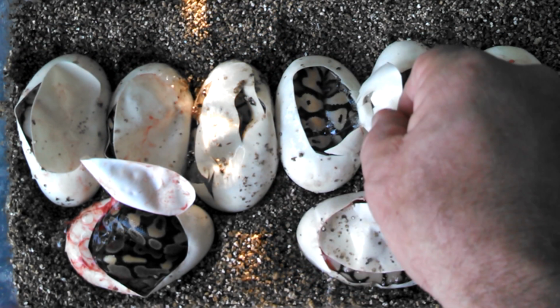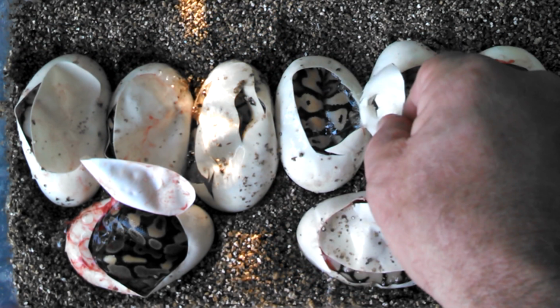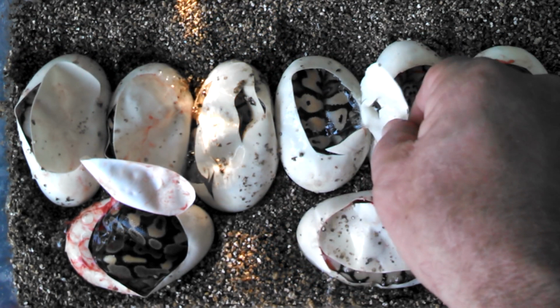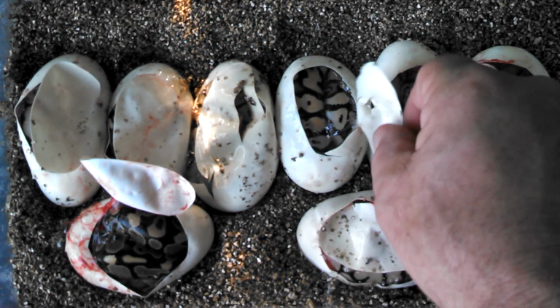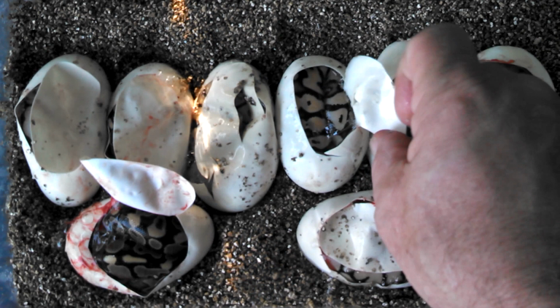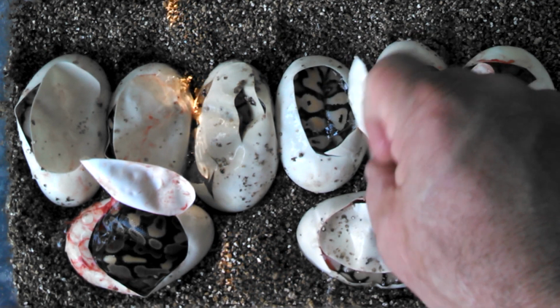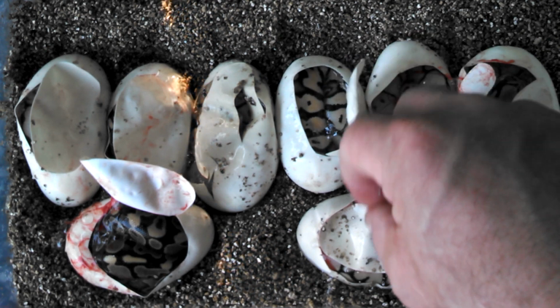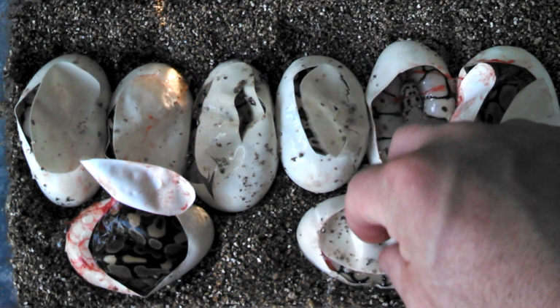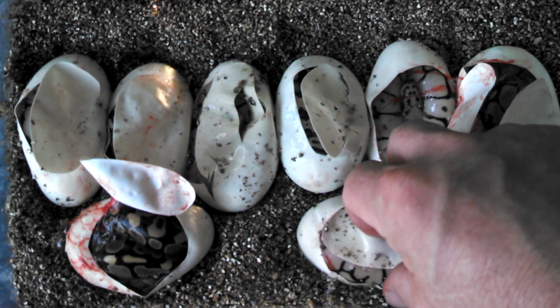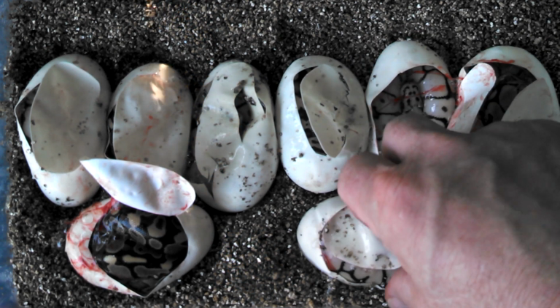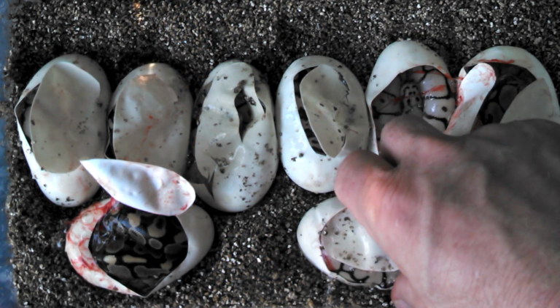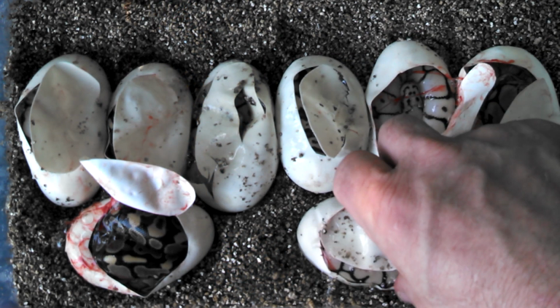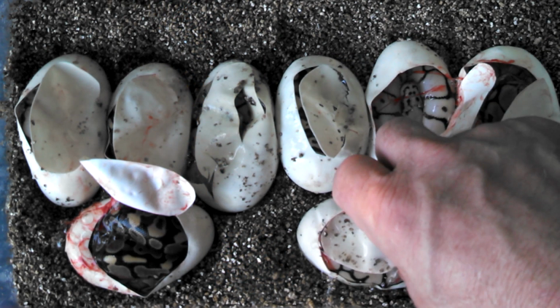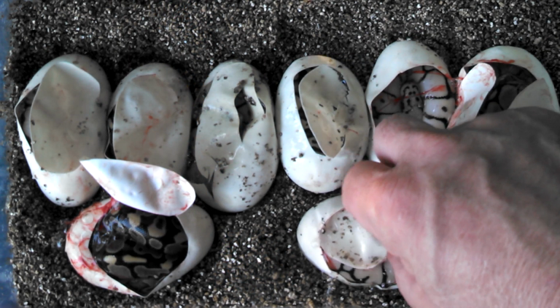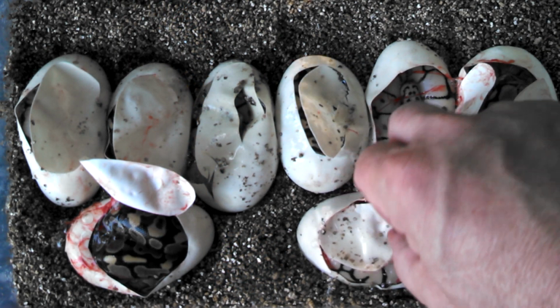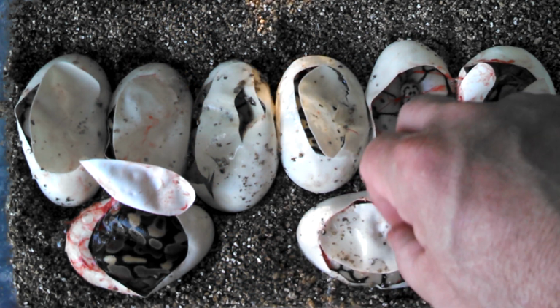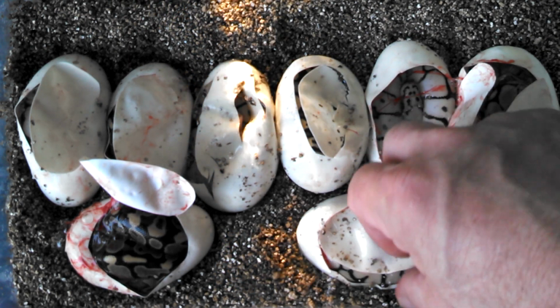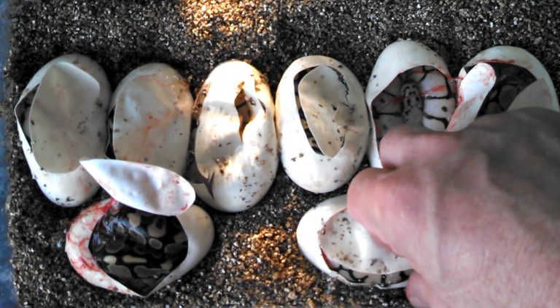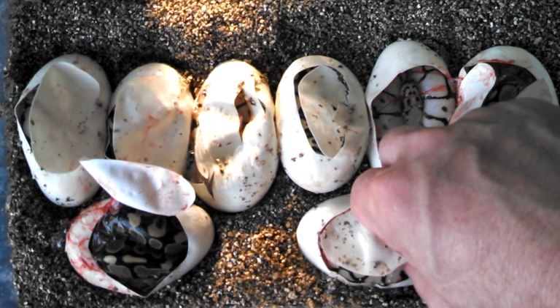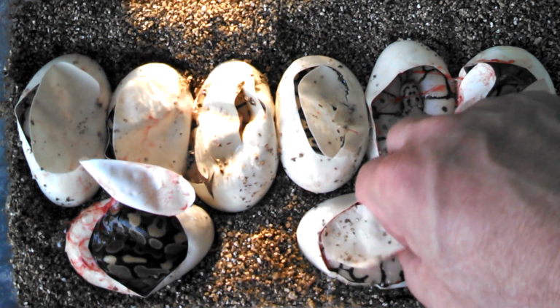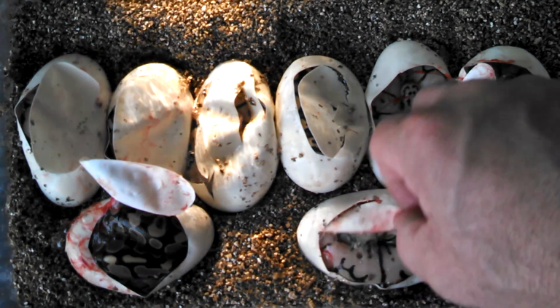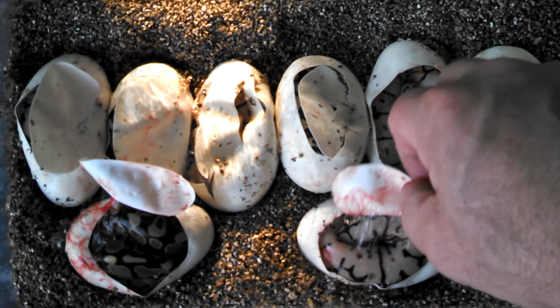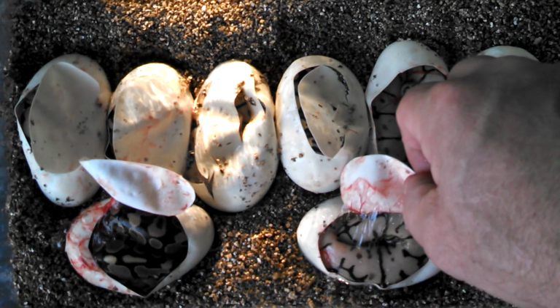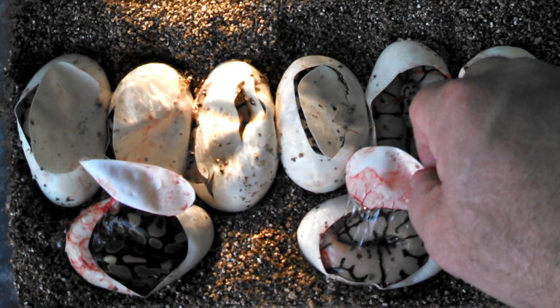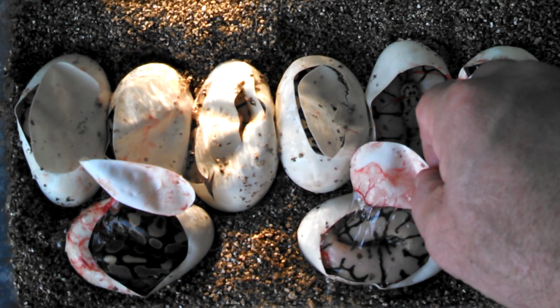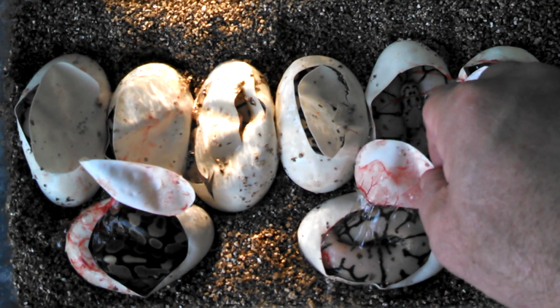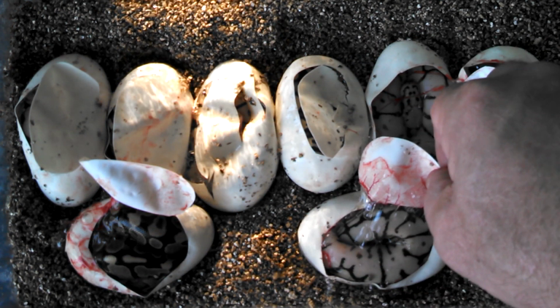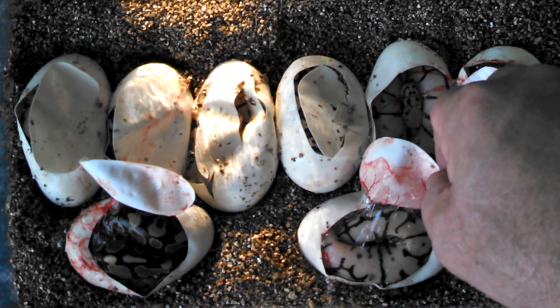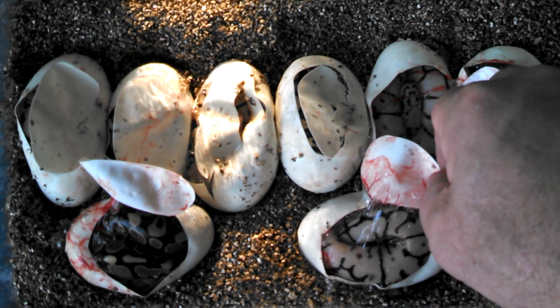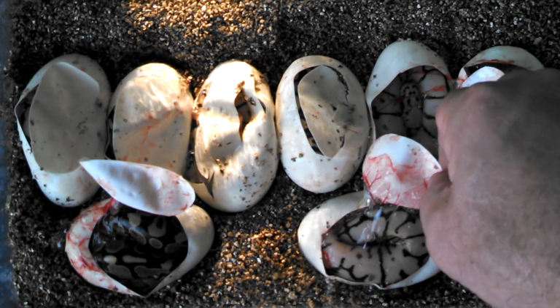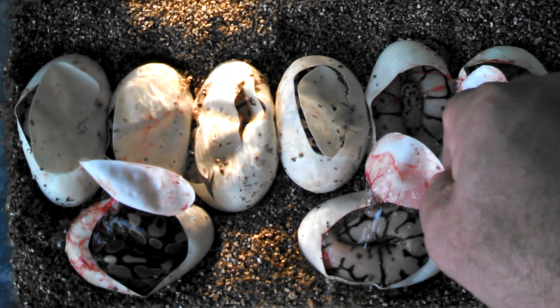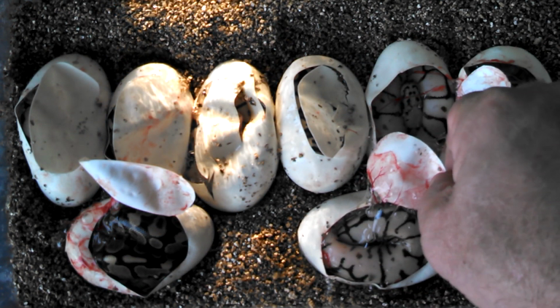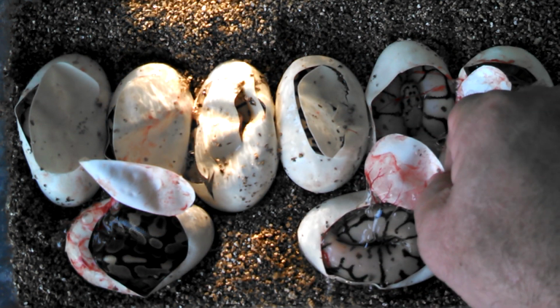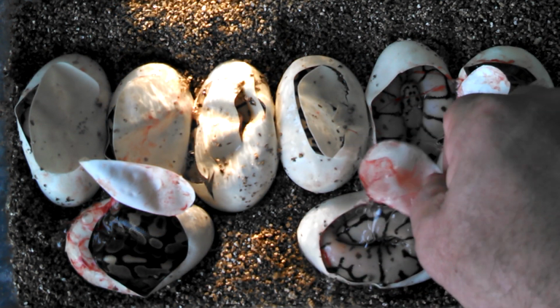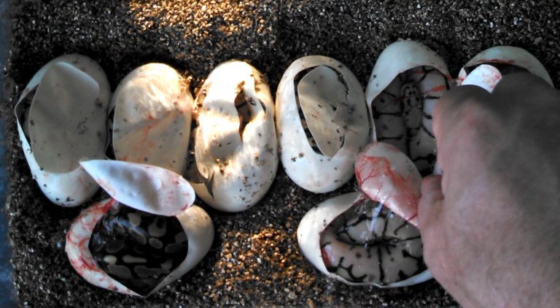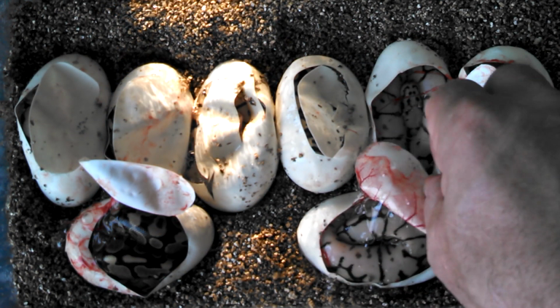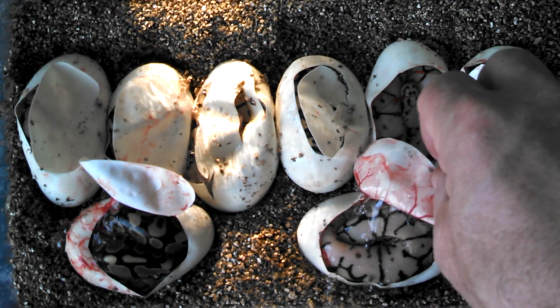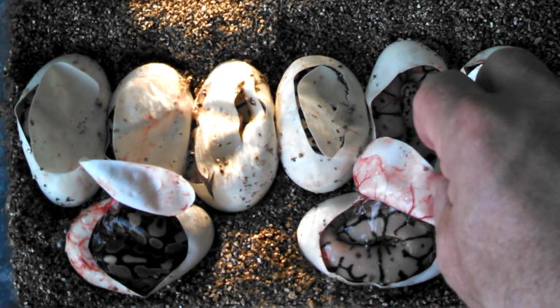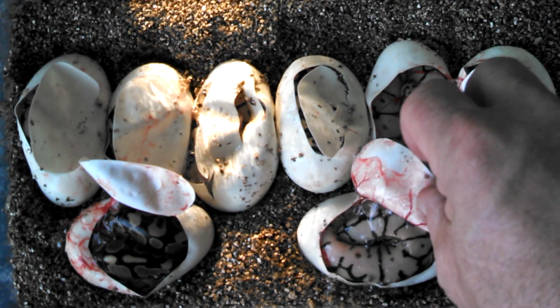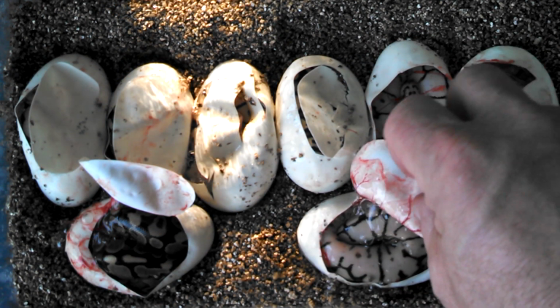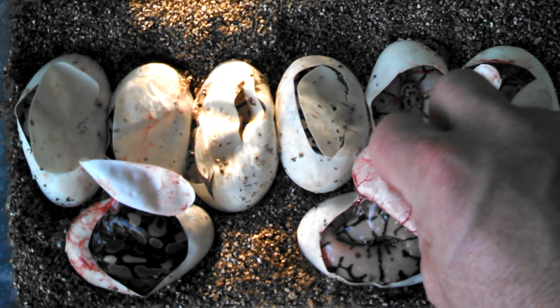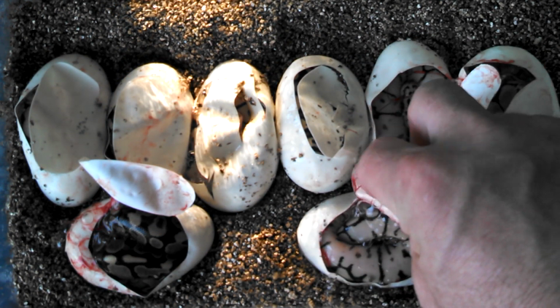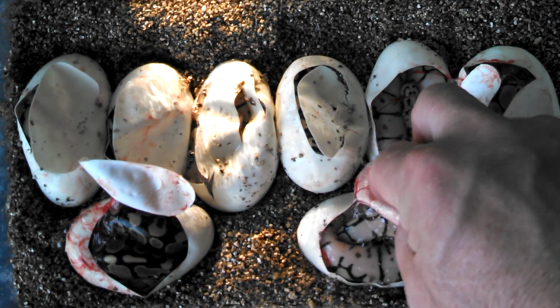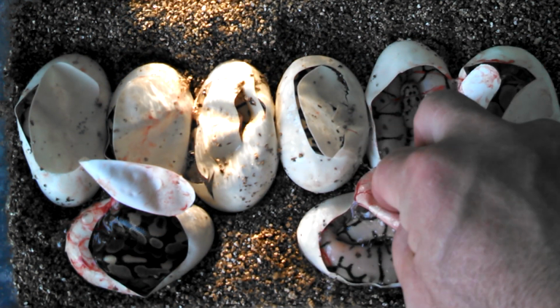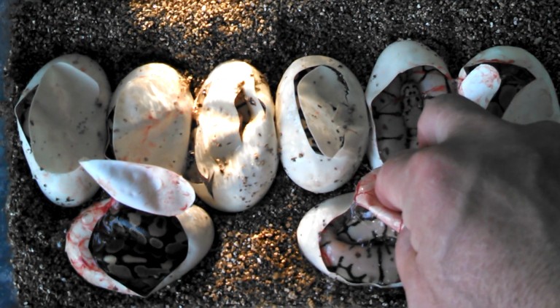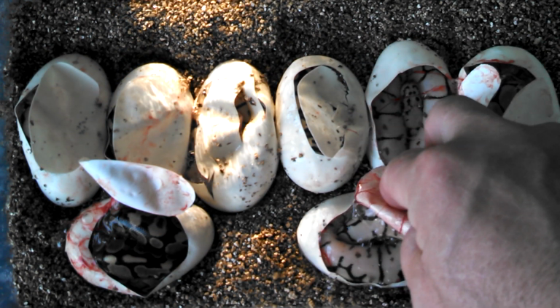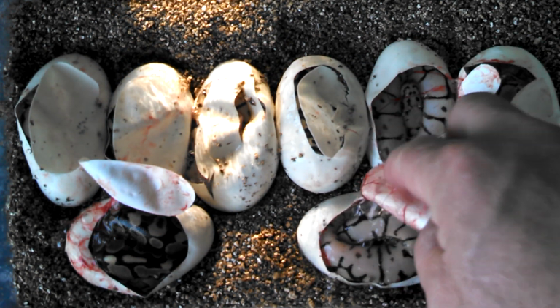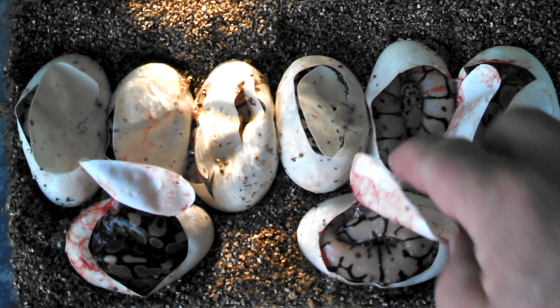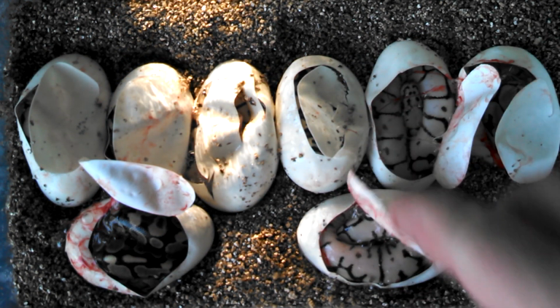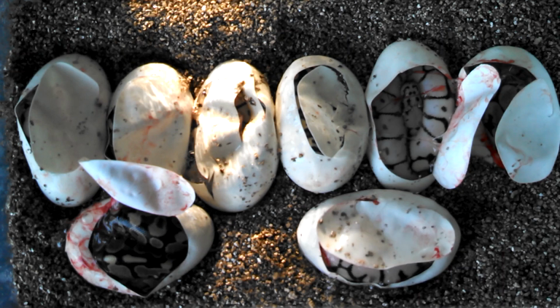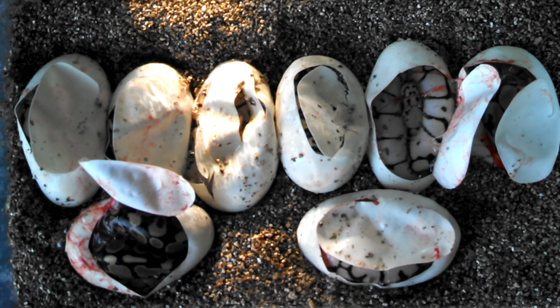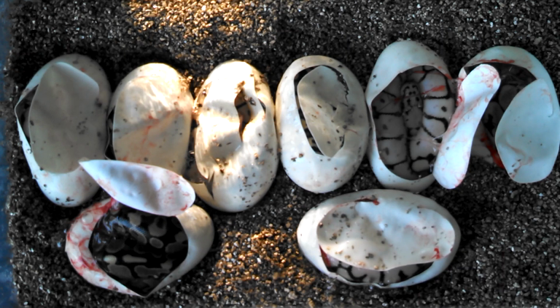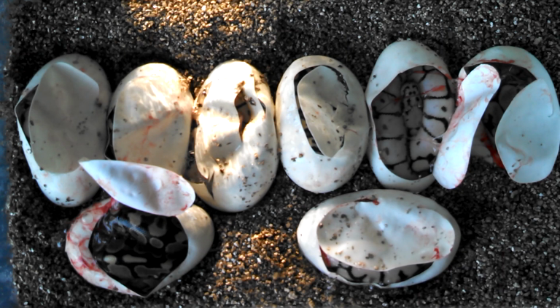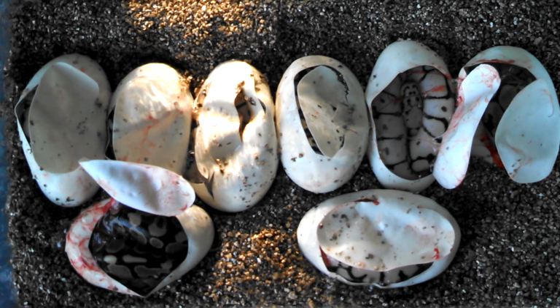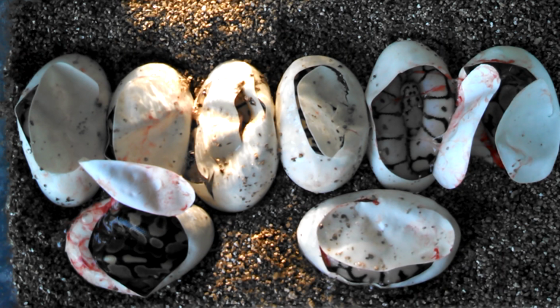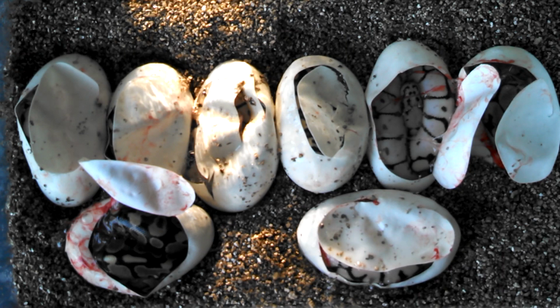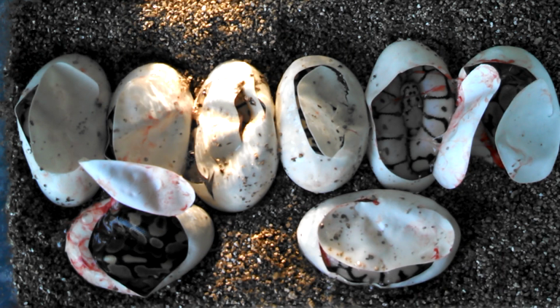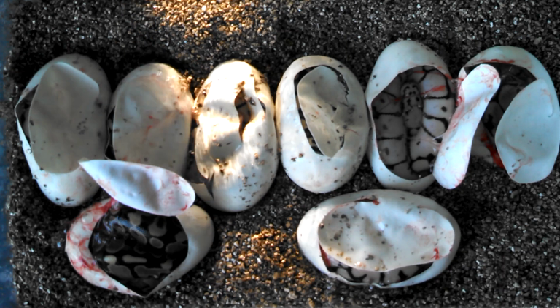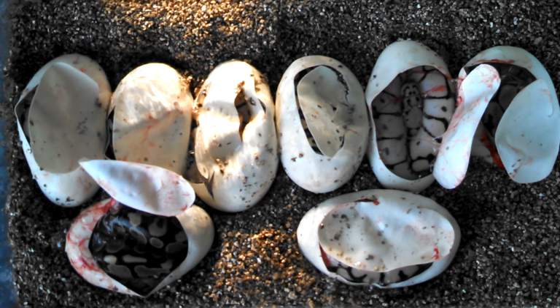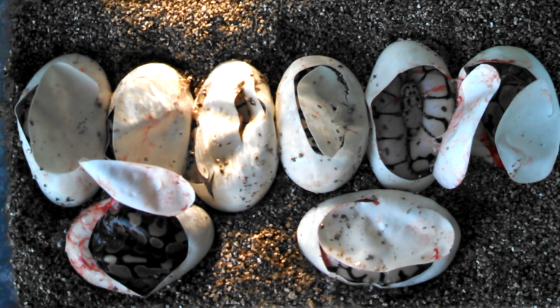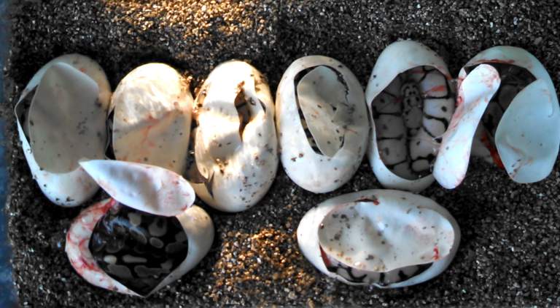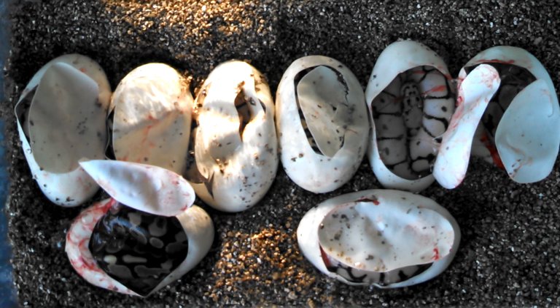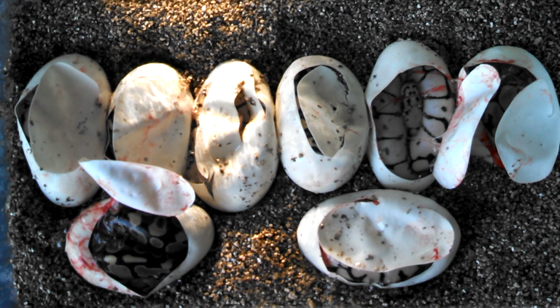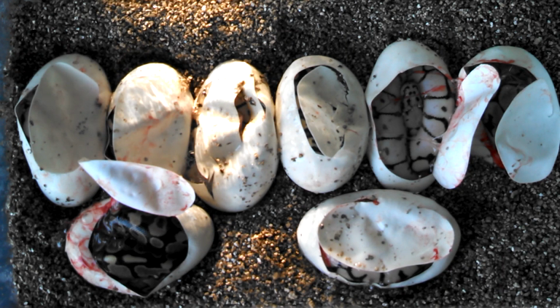All right, I'm gonna get ready for the next clutch. I'm gonna cut out. Later.